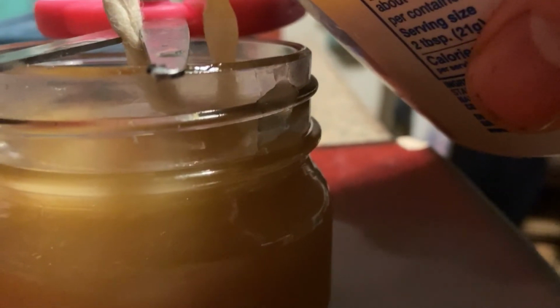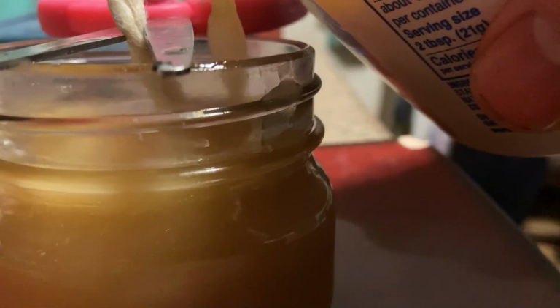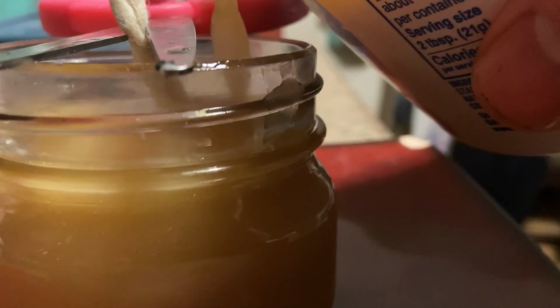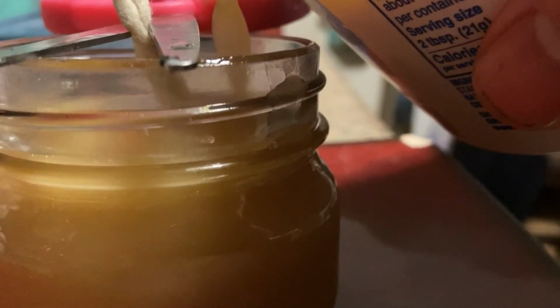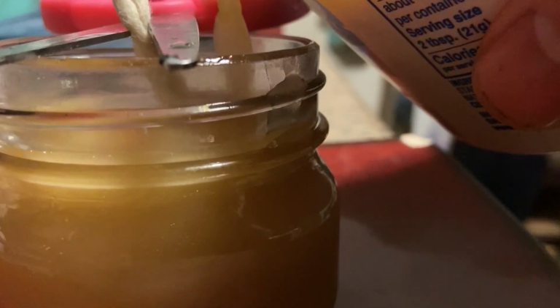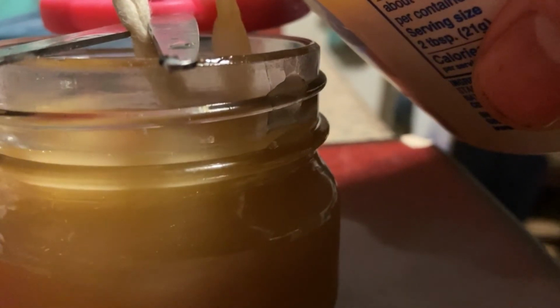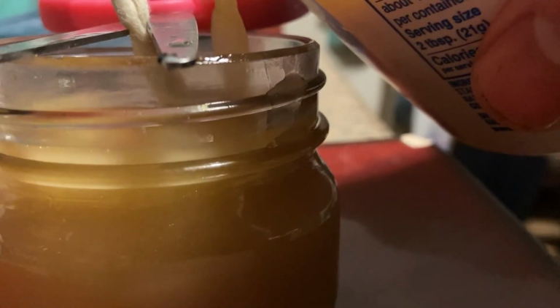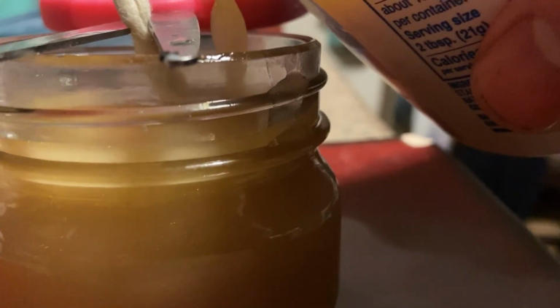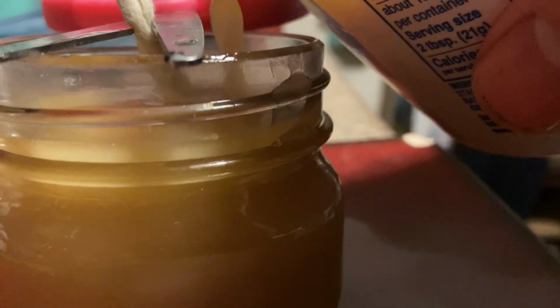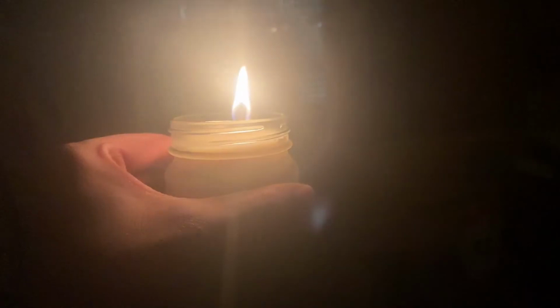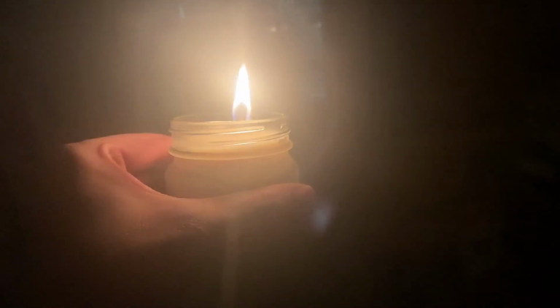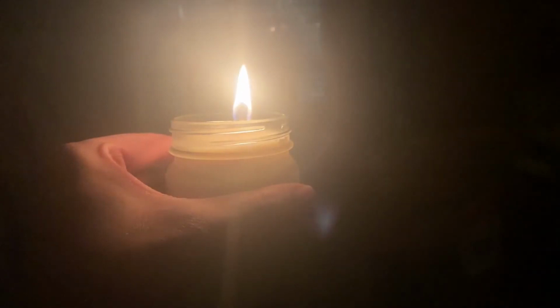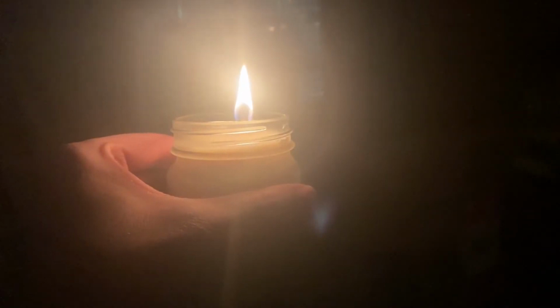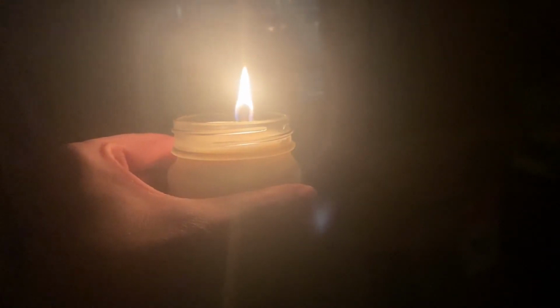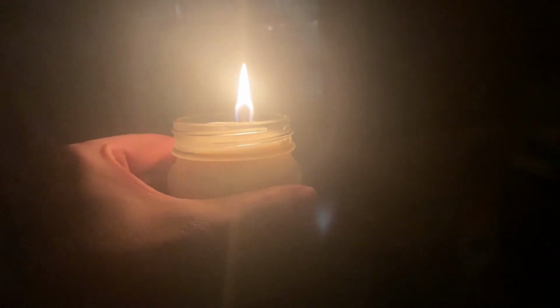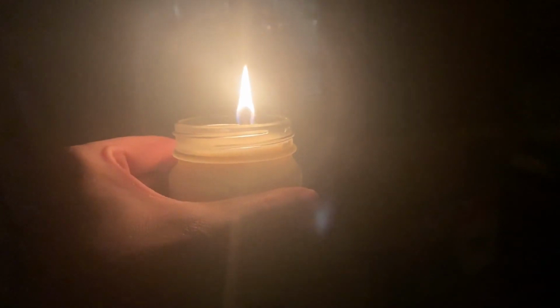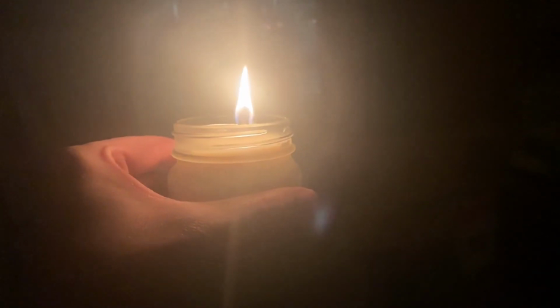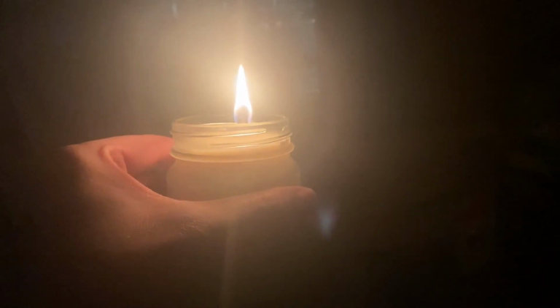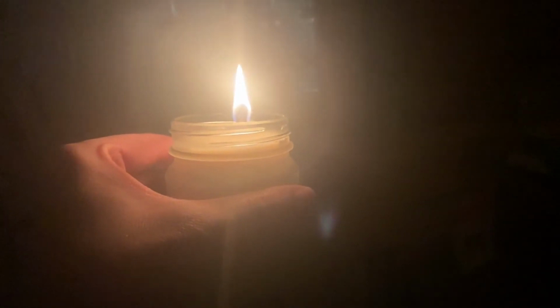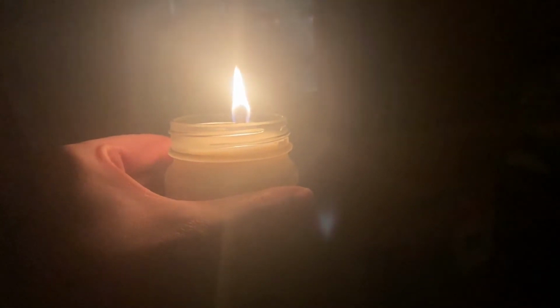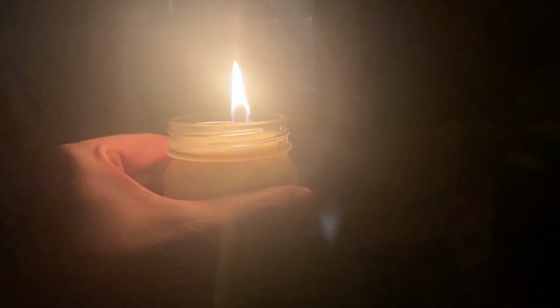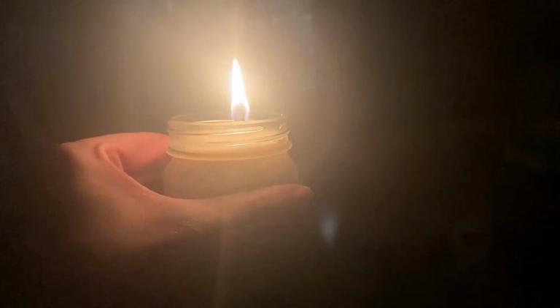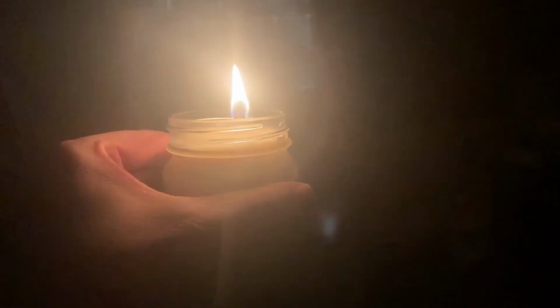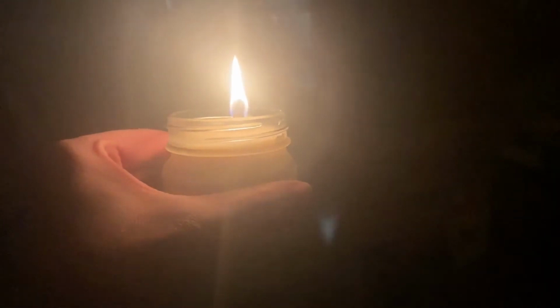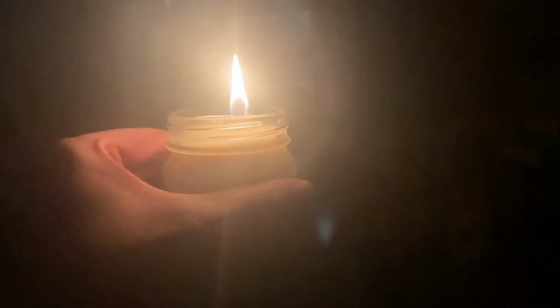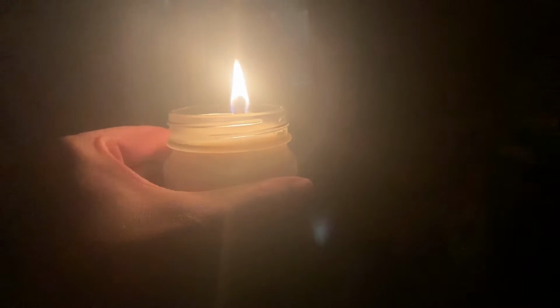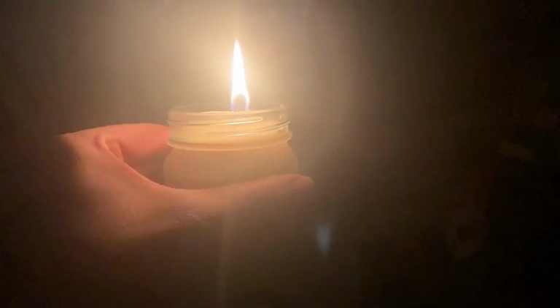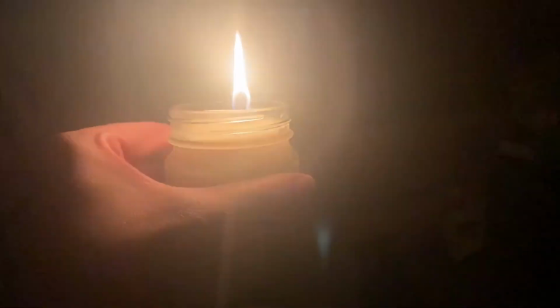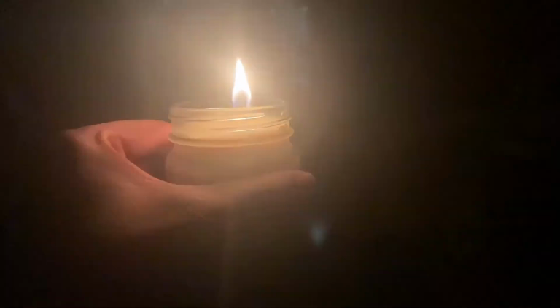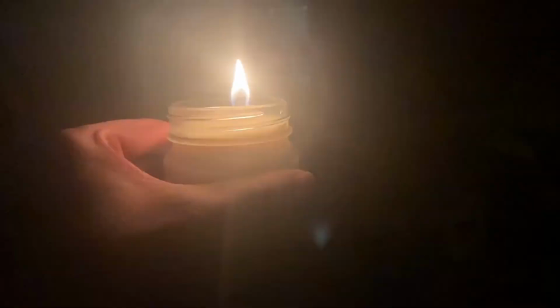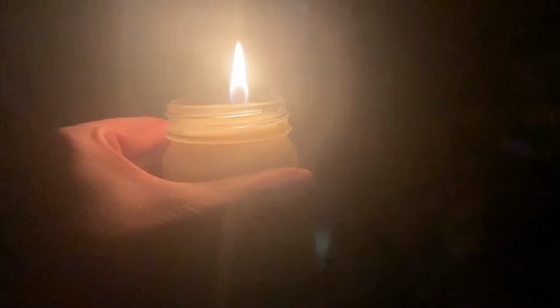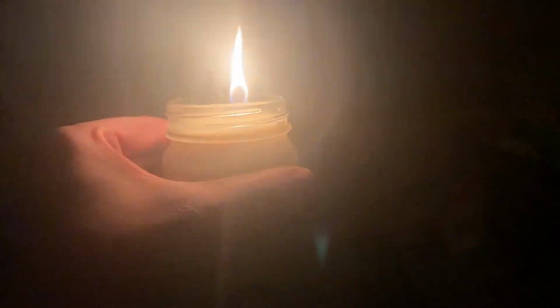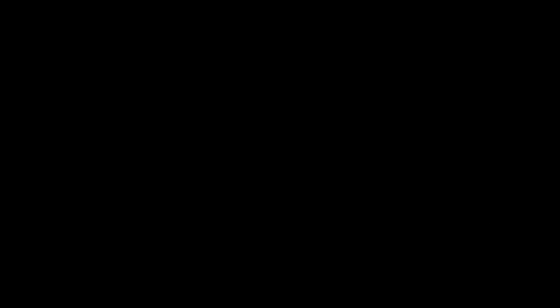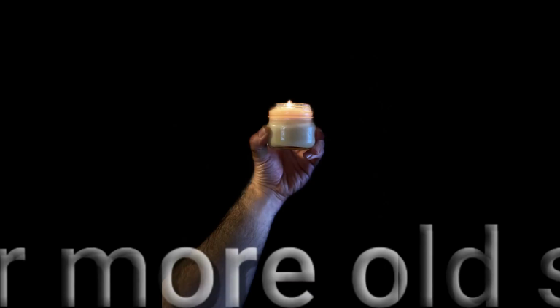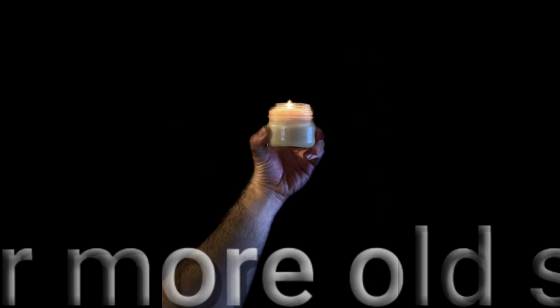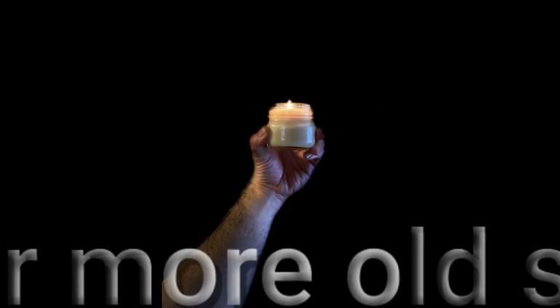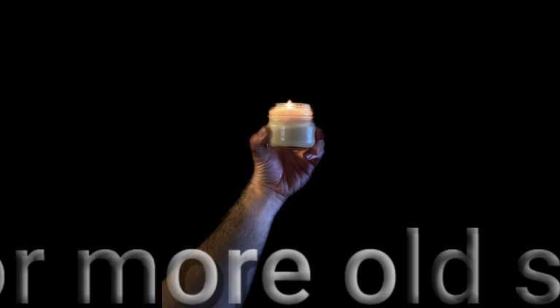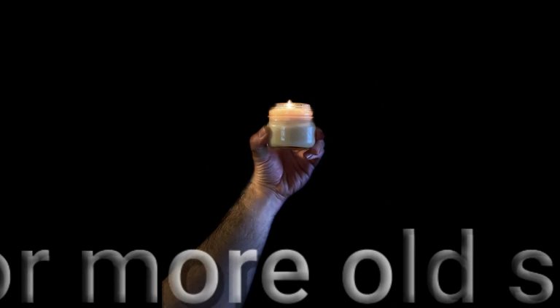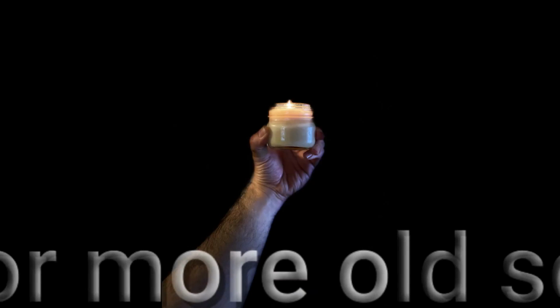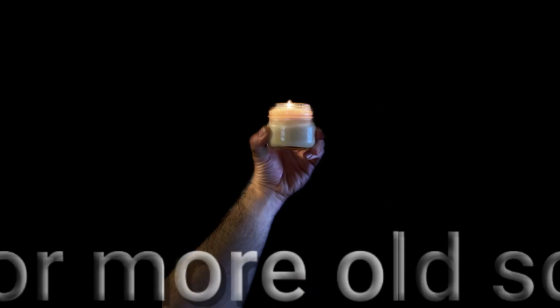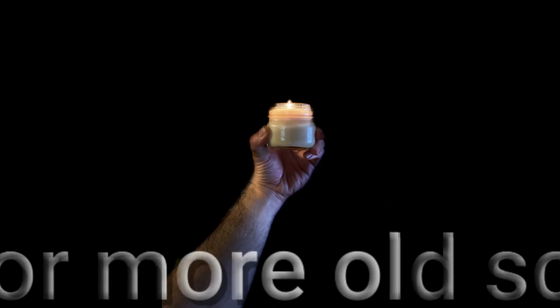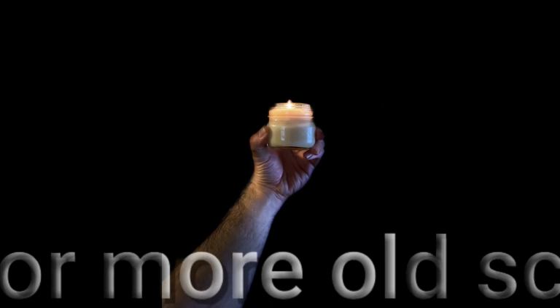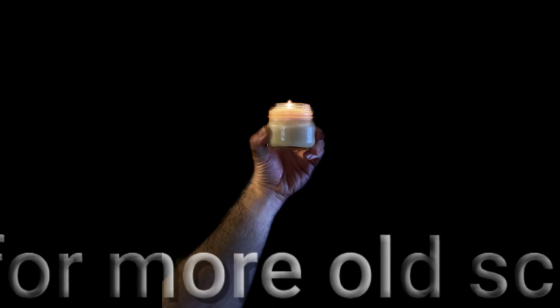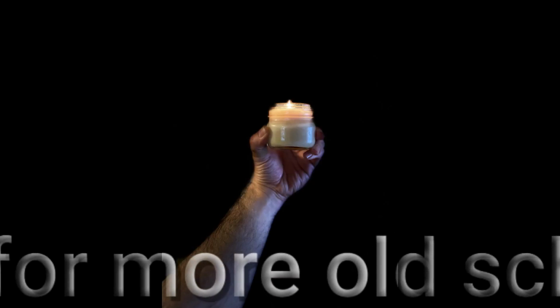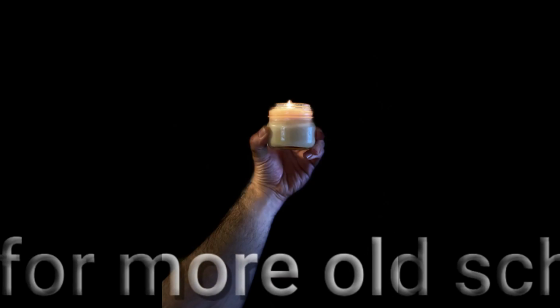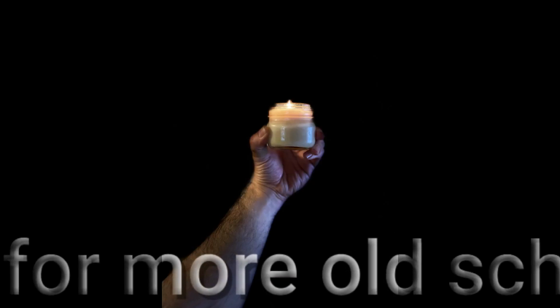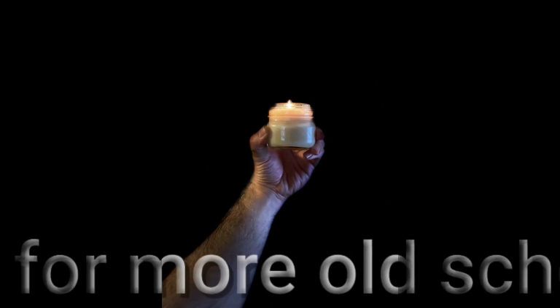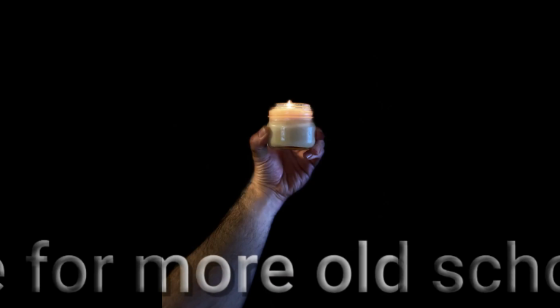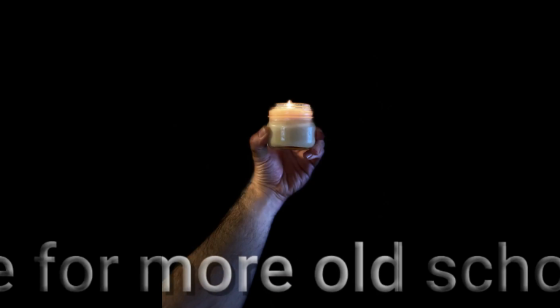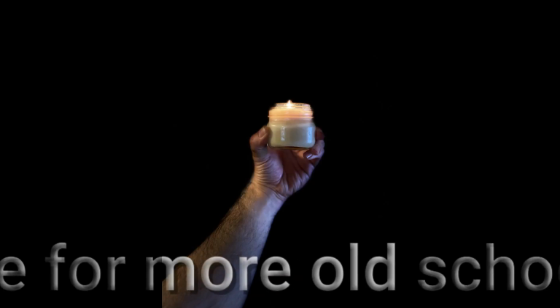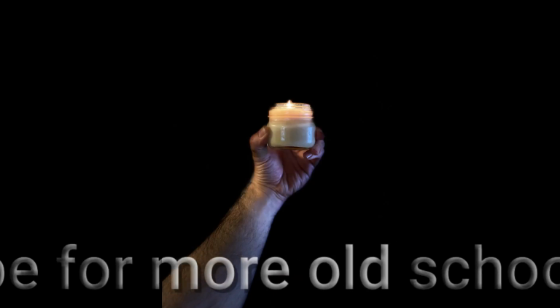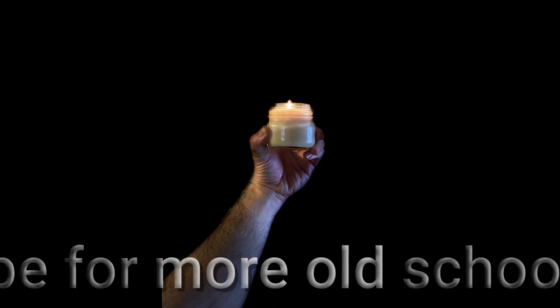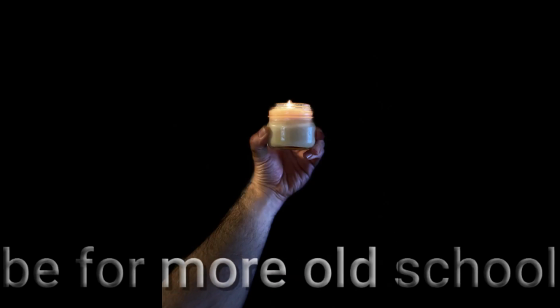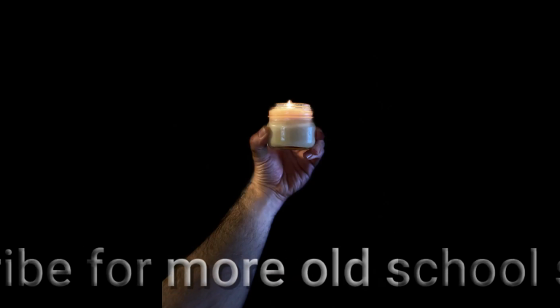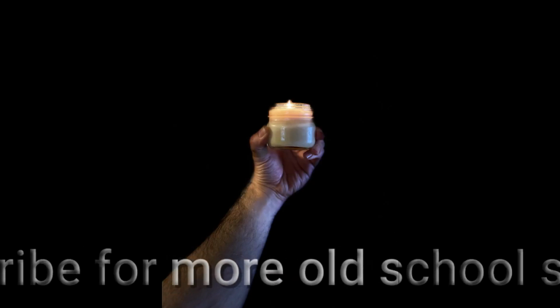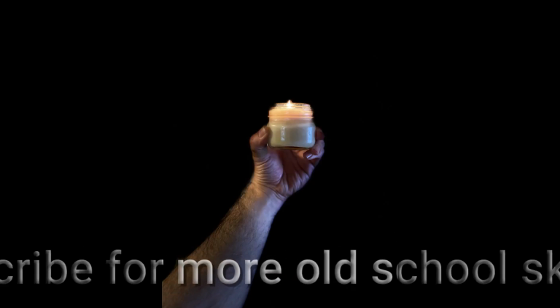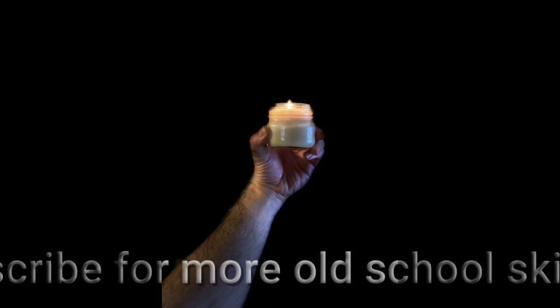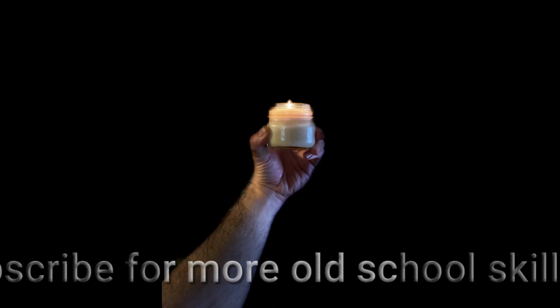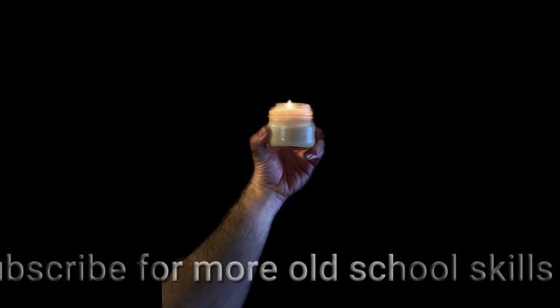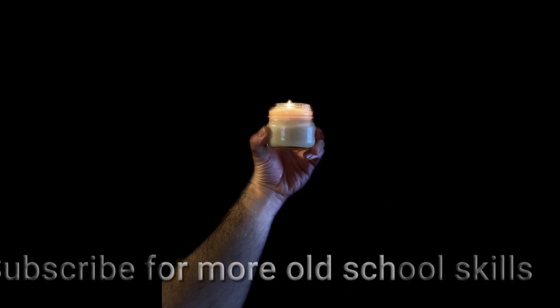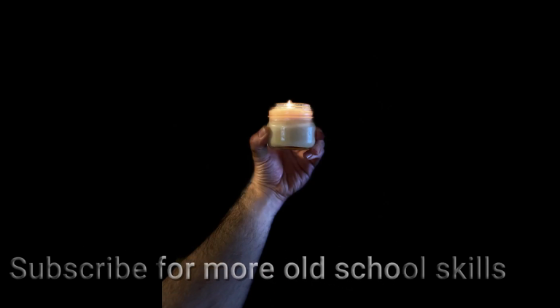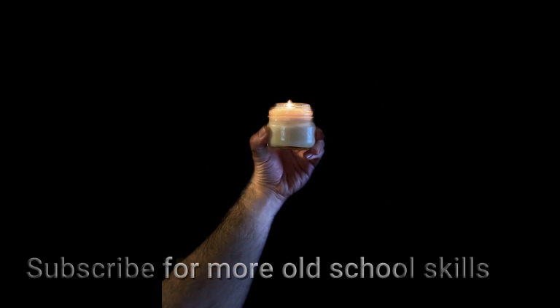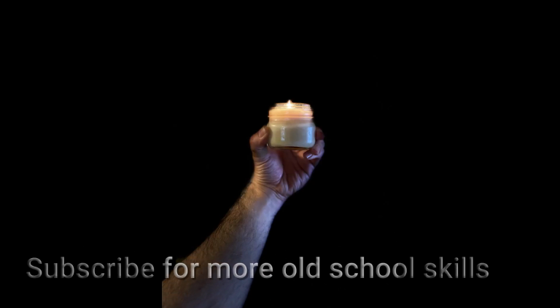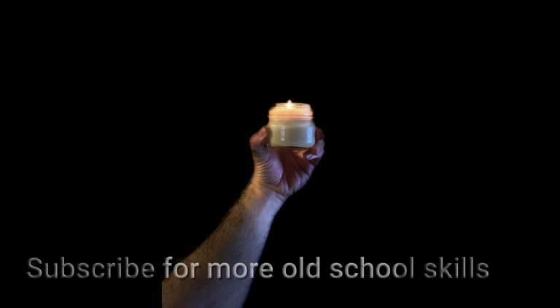Once that is allowed to settle and get hard again, you have a candle that you can light and enjoy. Thanks for watching — see you next time.